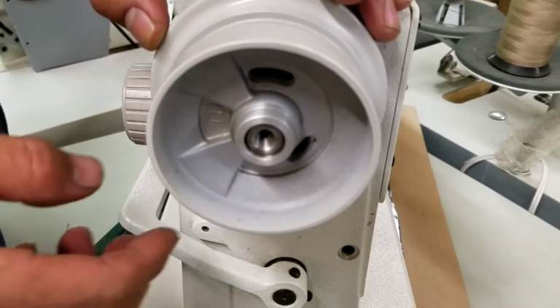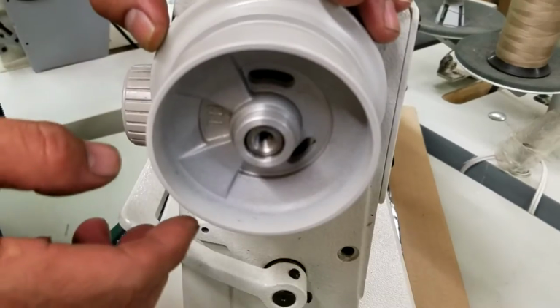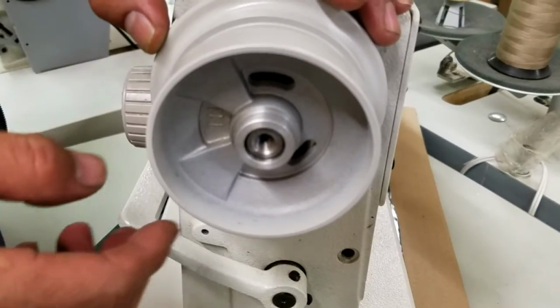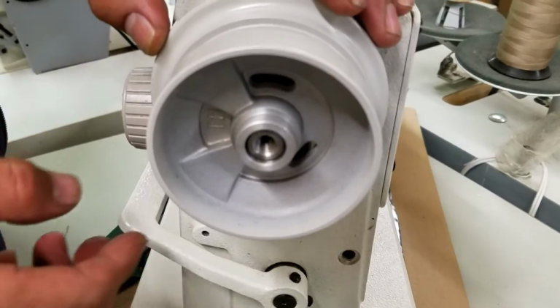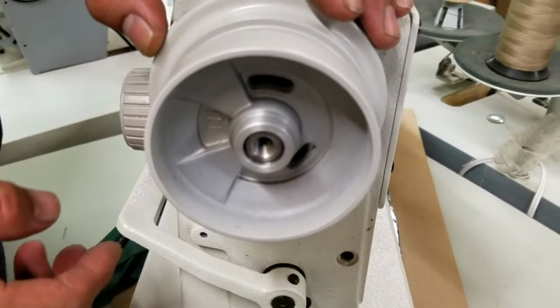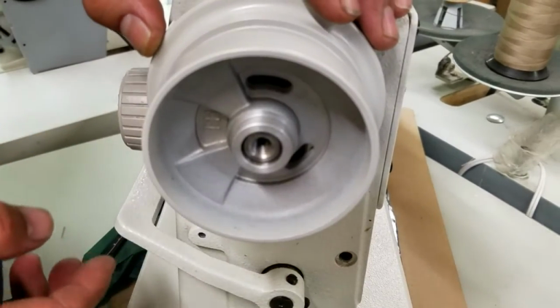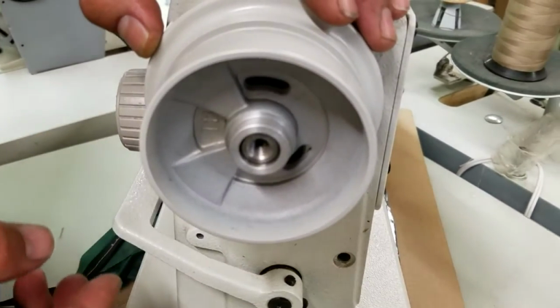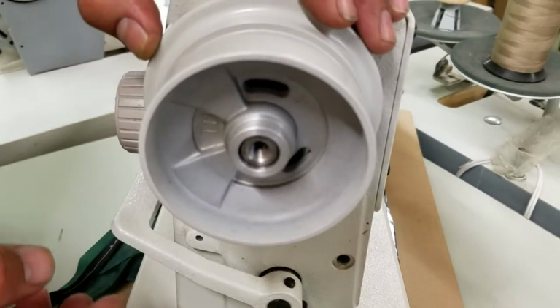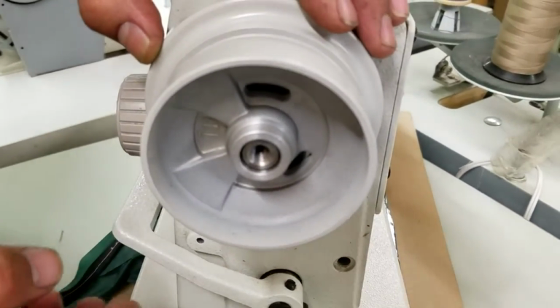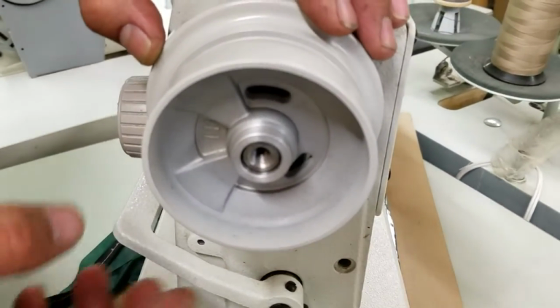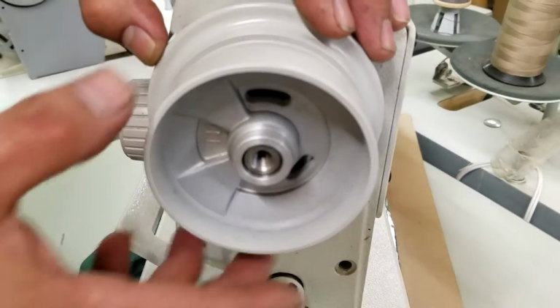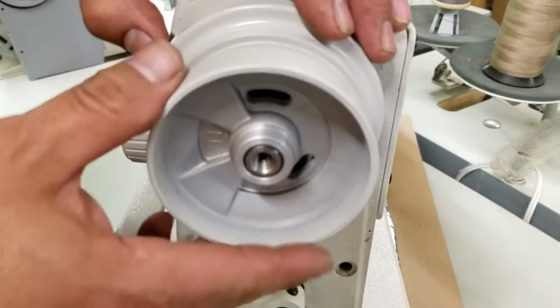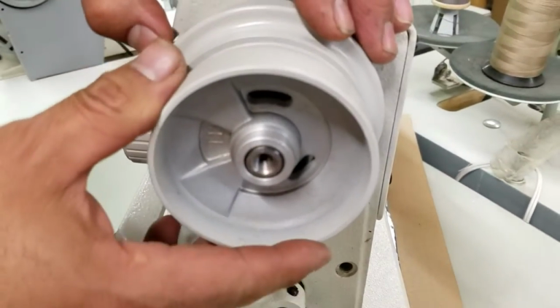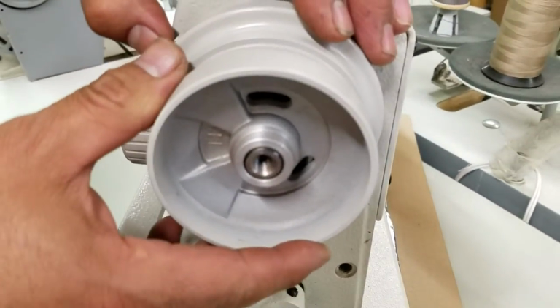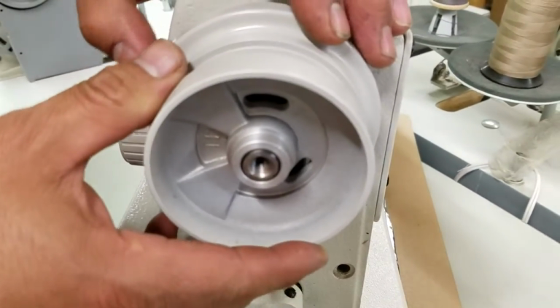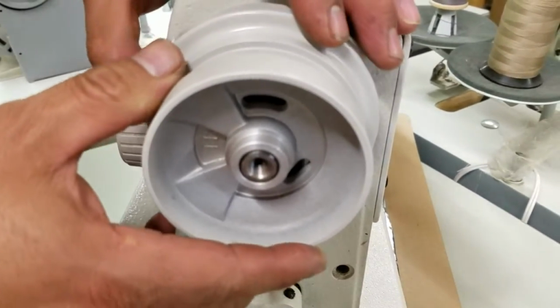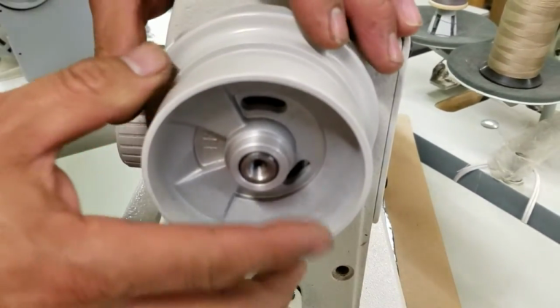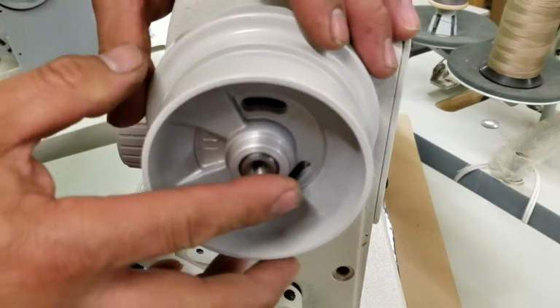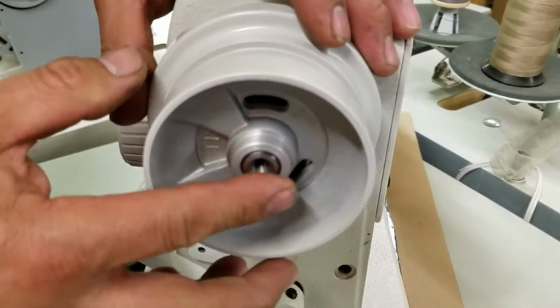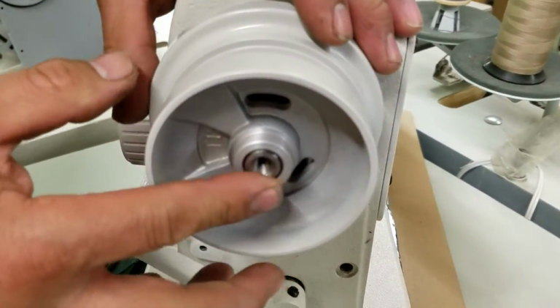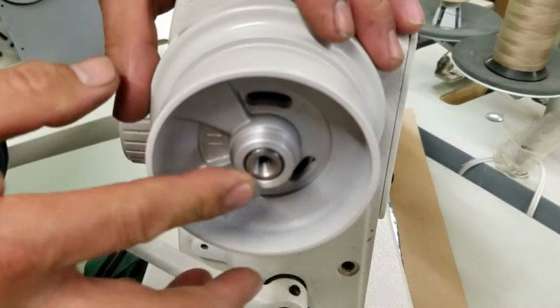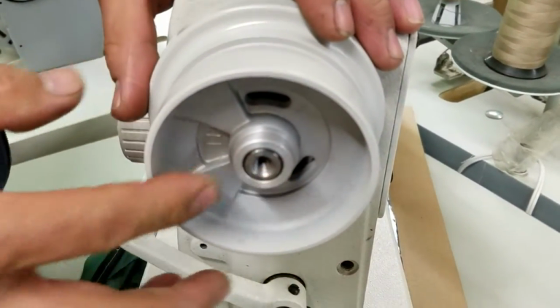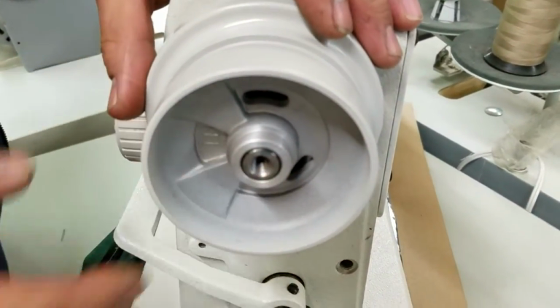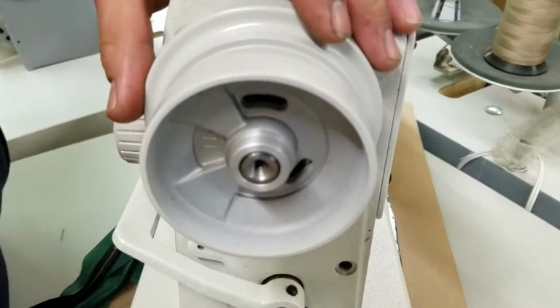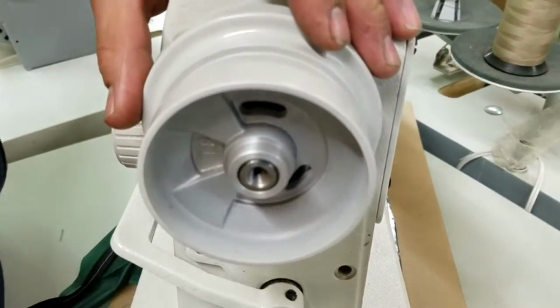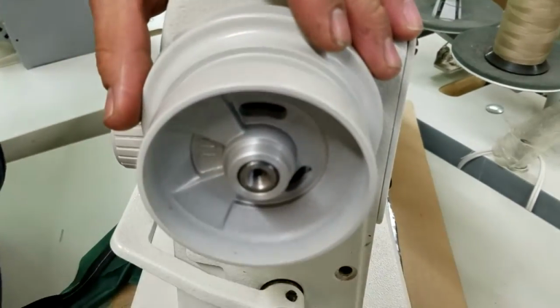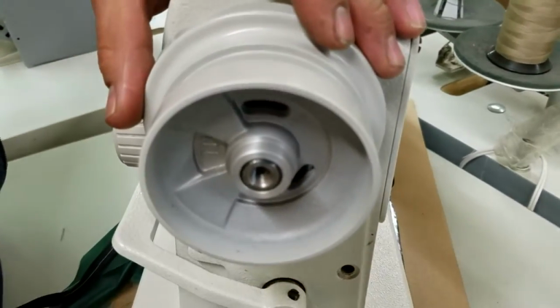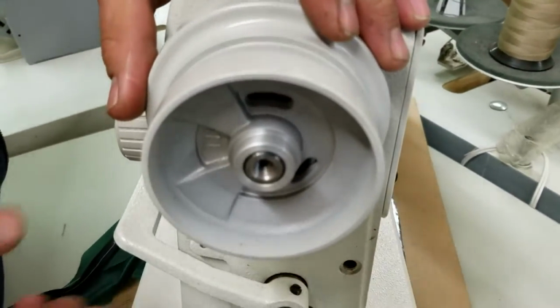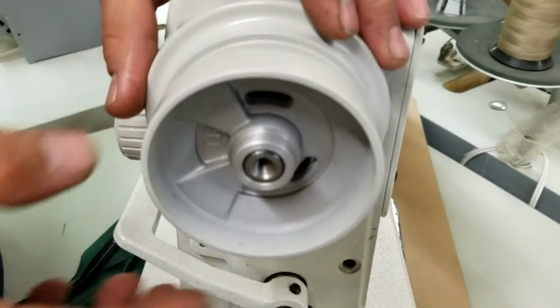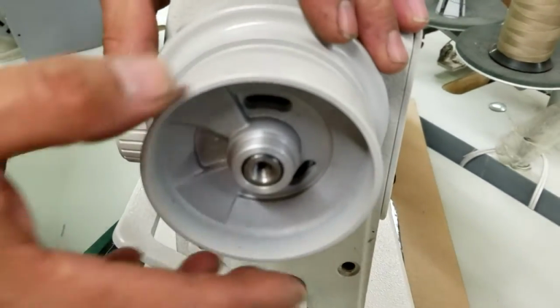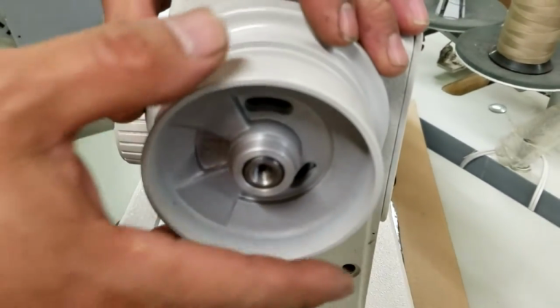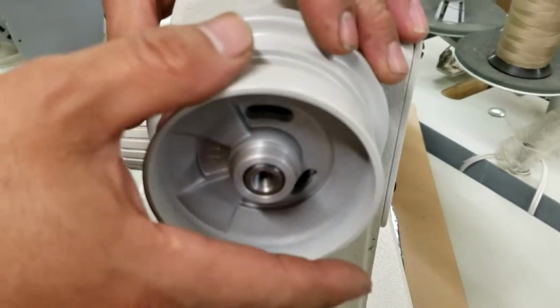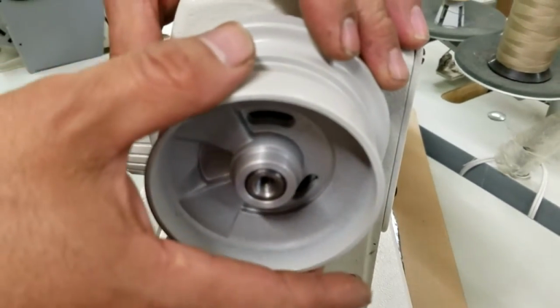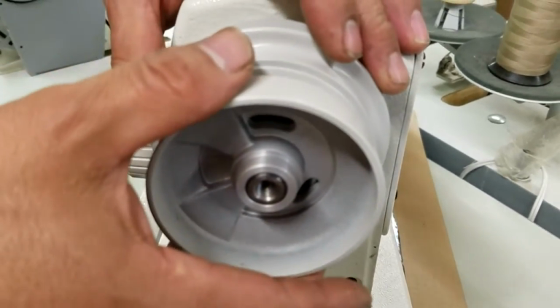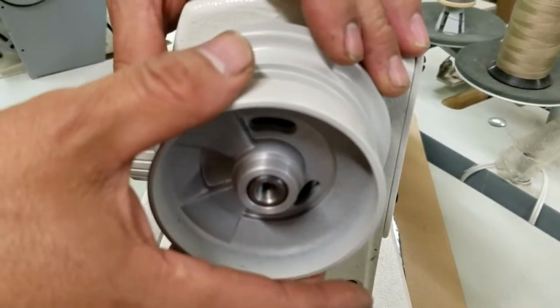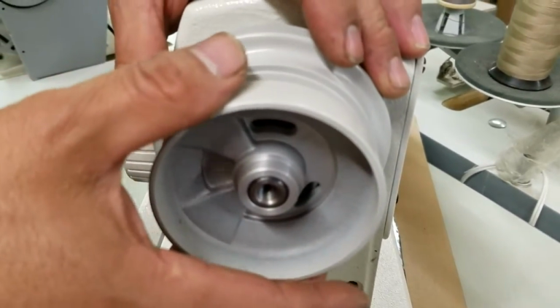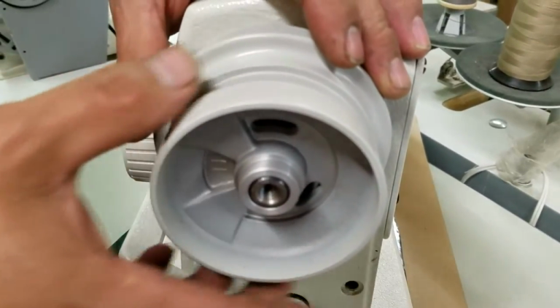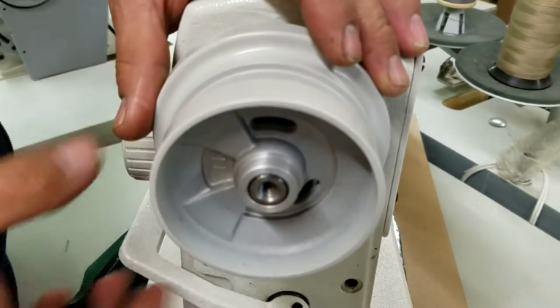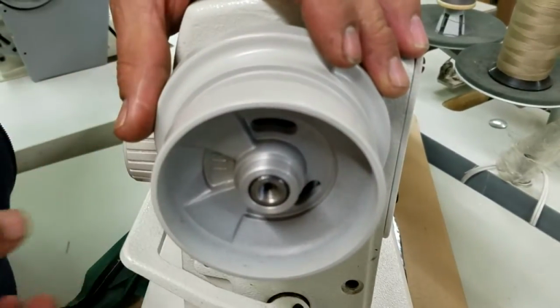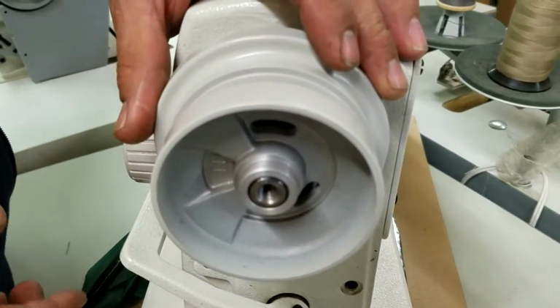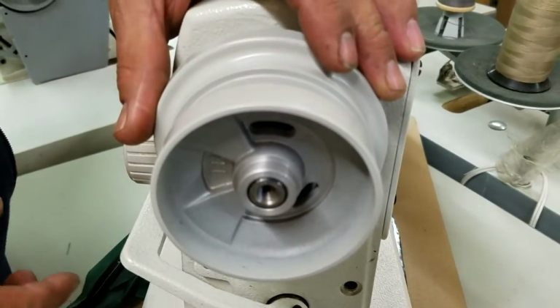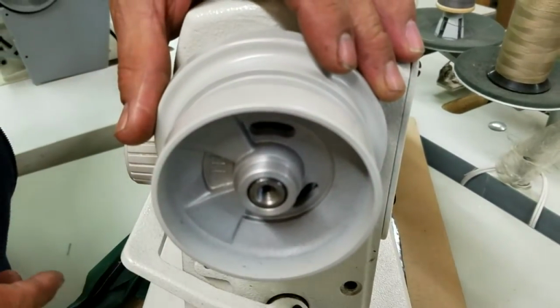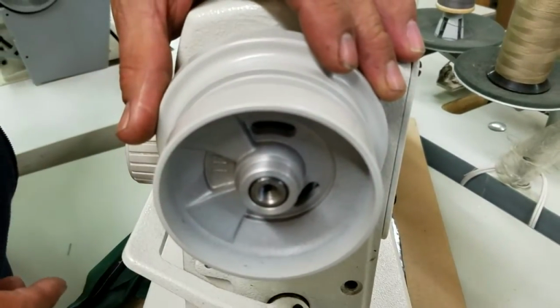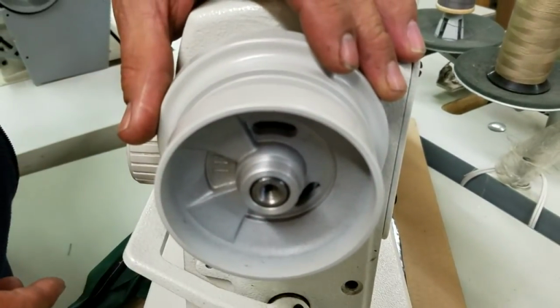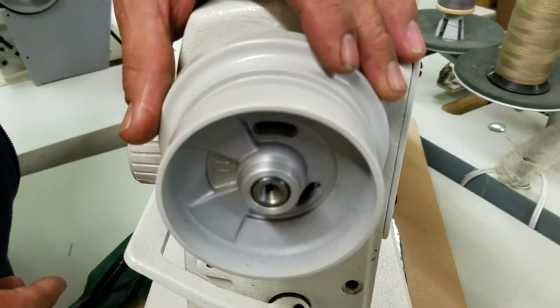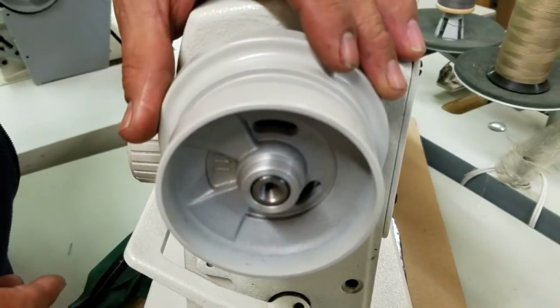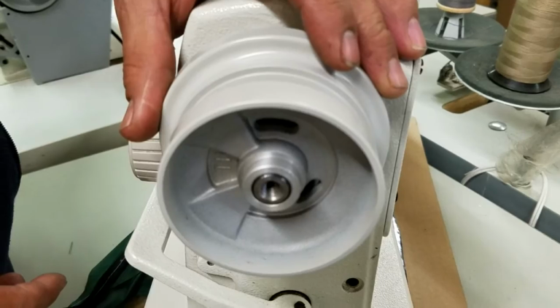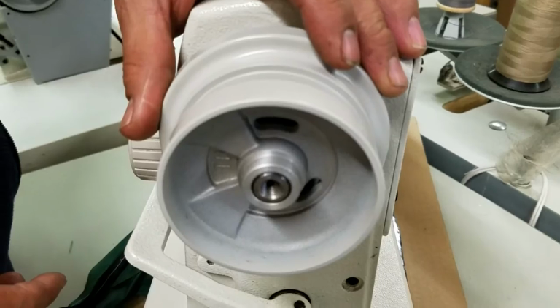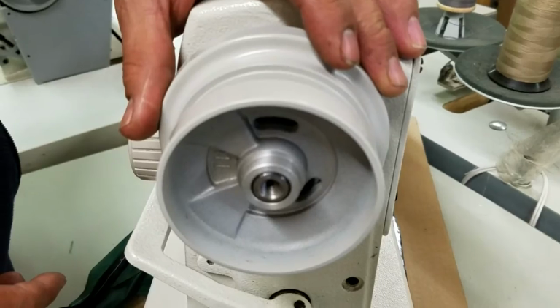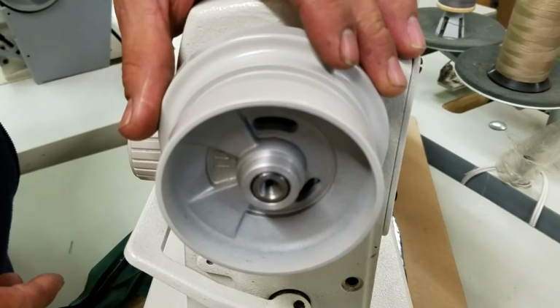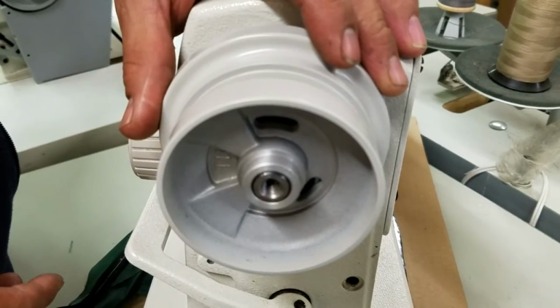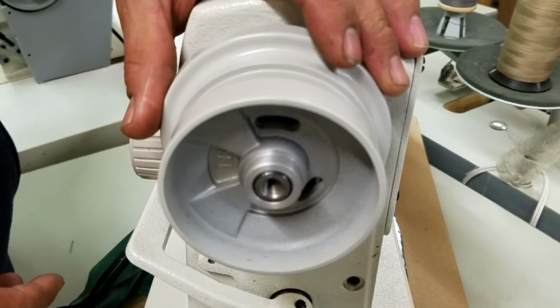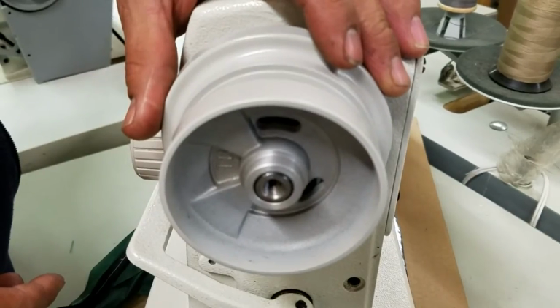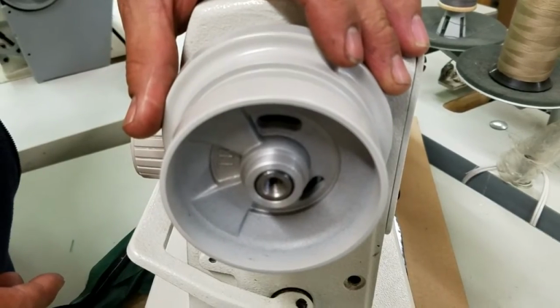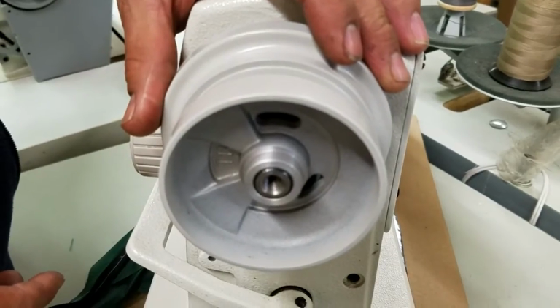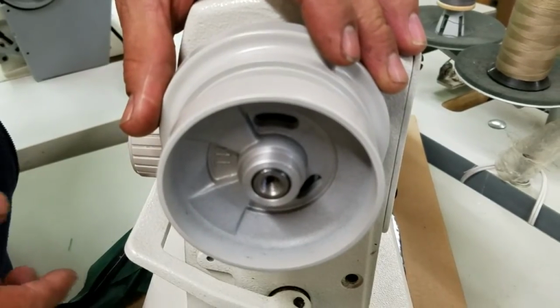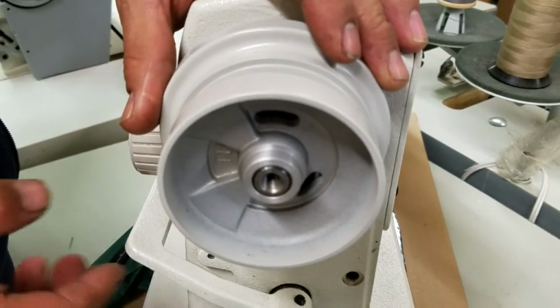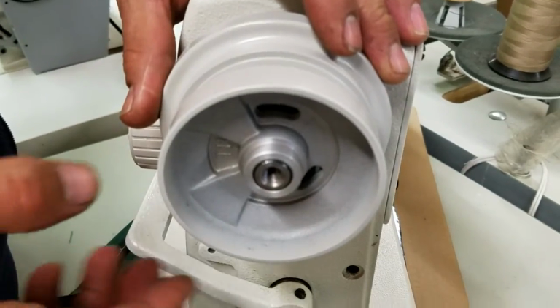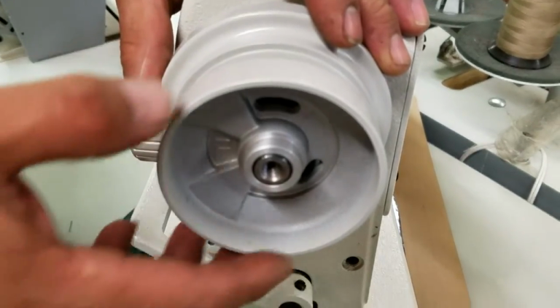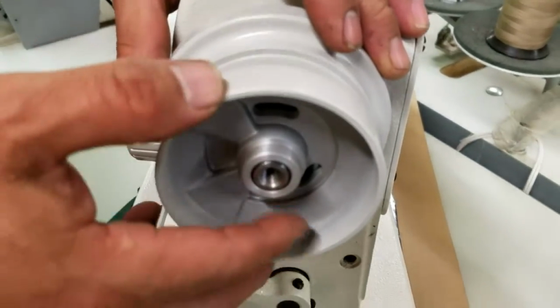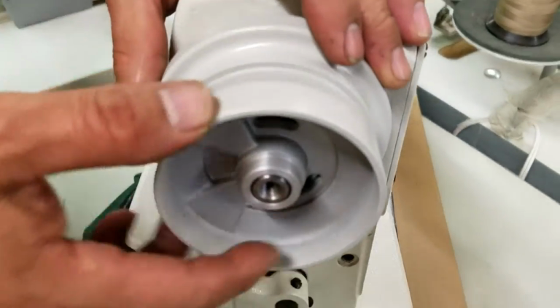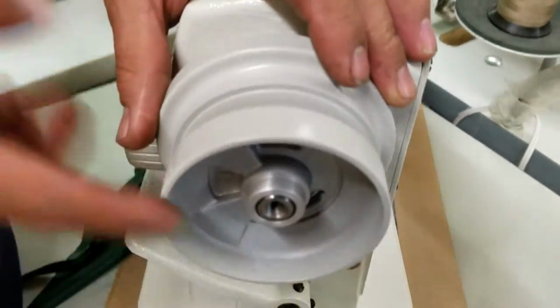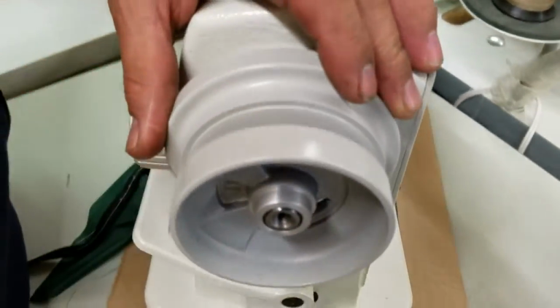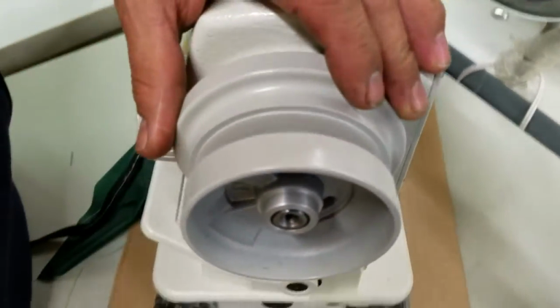Our customer was having a problem putting on the belt guard. You'll definitely not be able to get a belt guard on if your hand wheel is backwards.